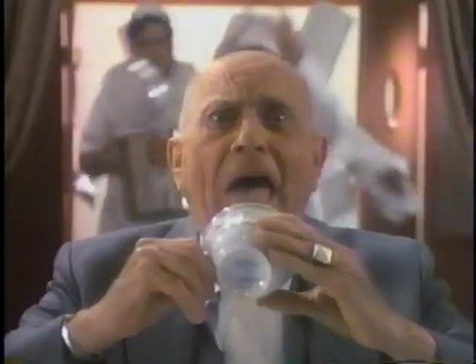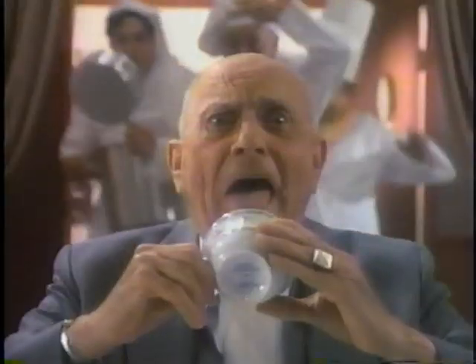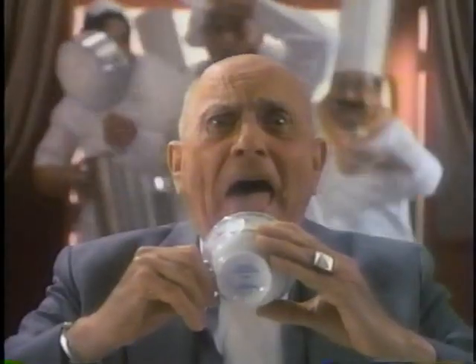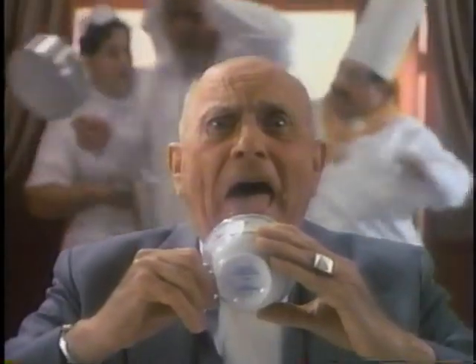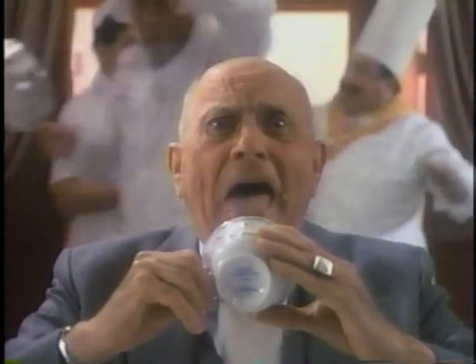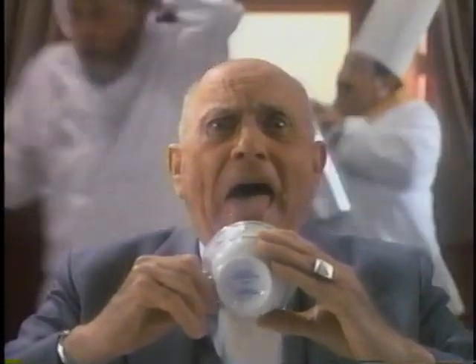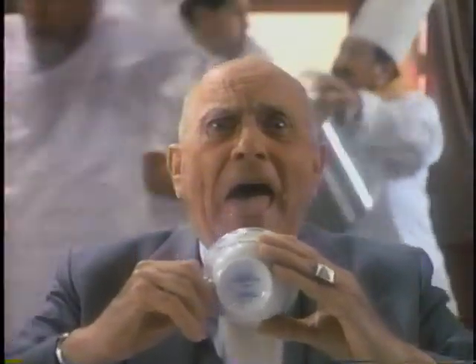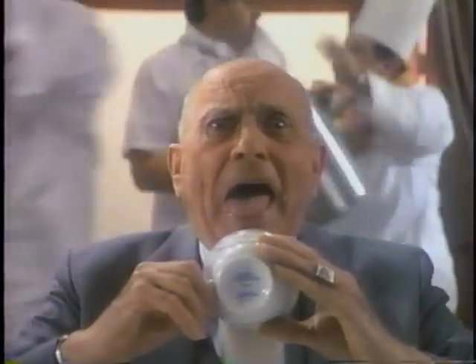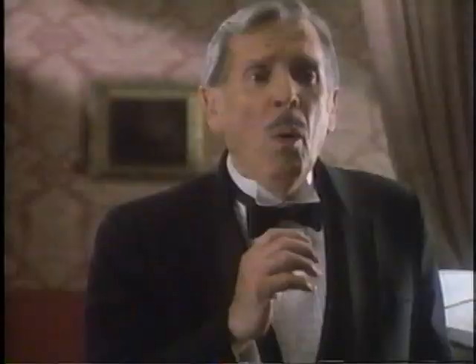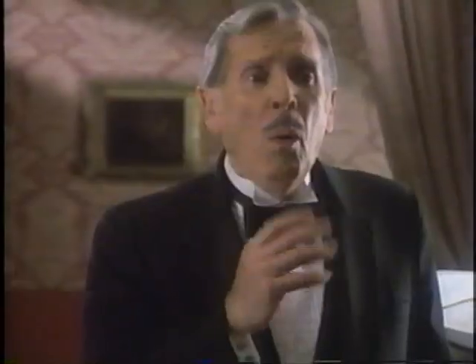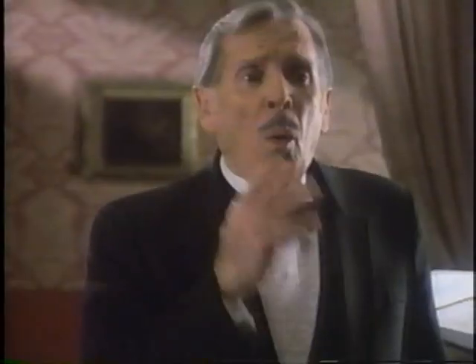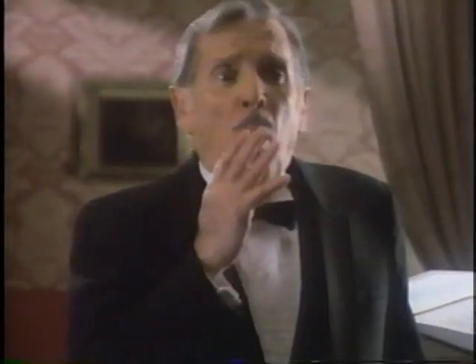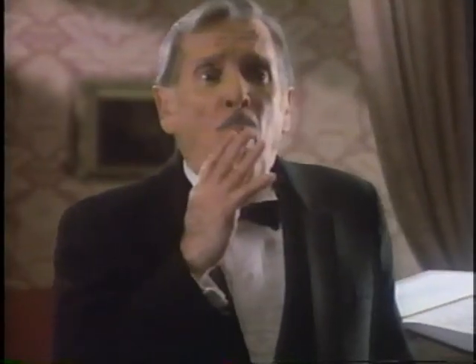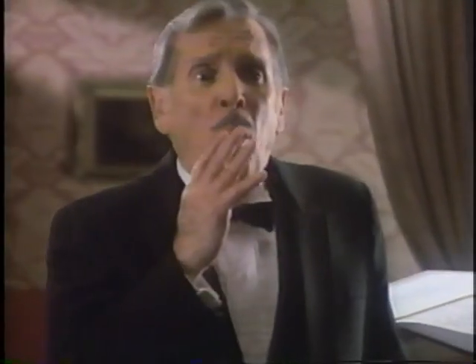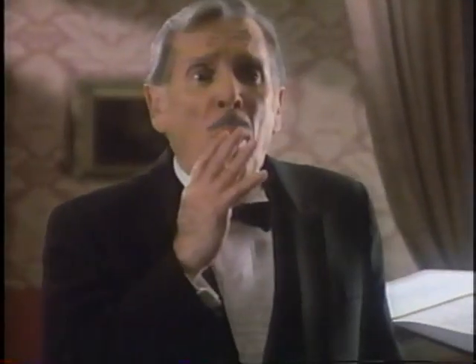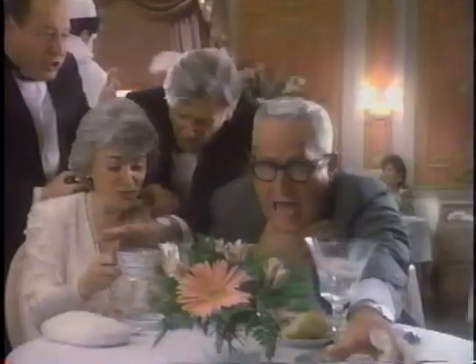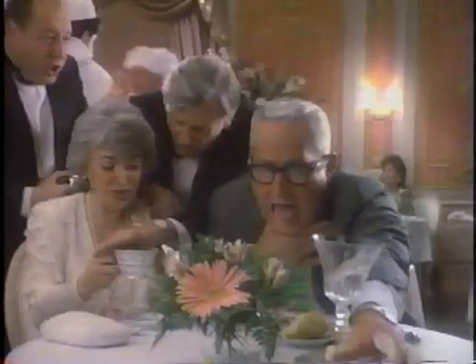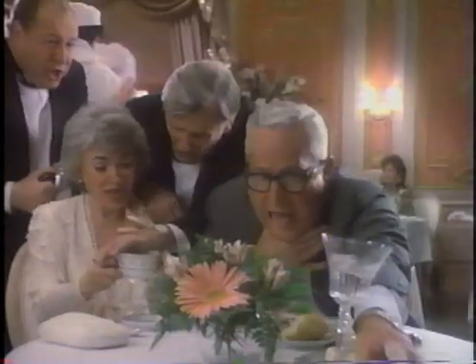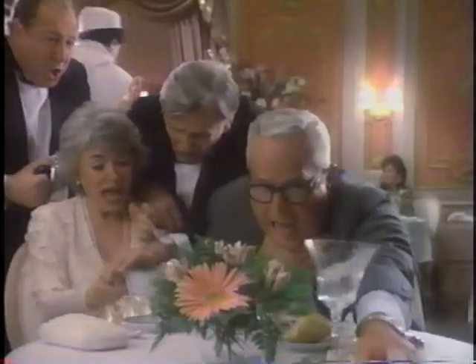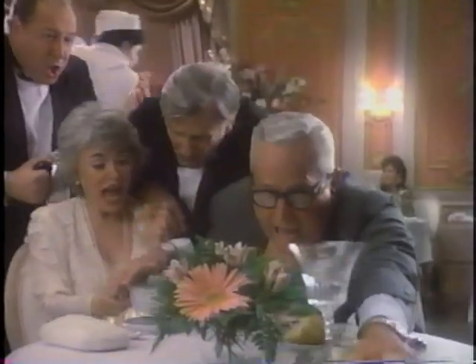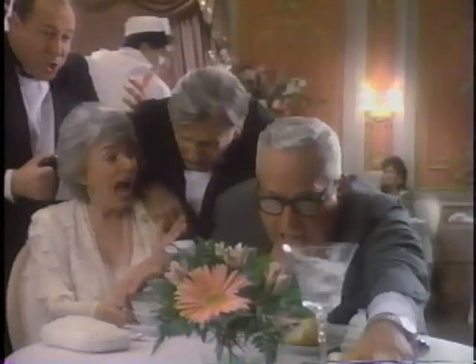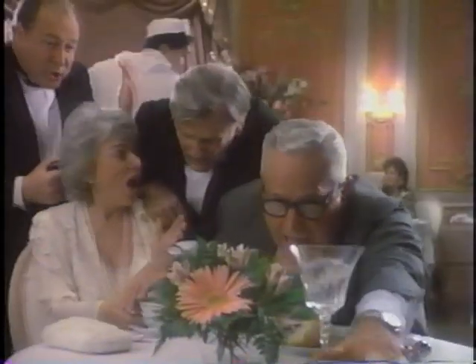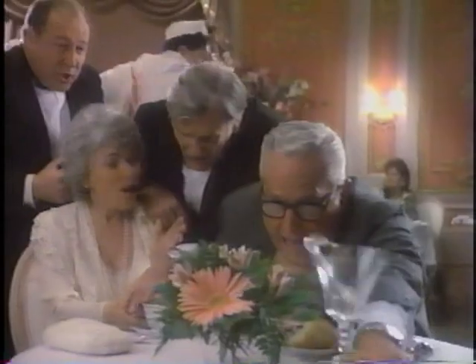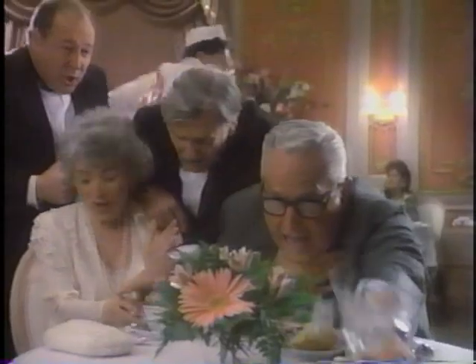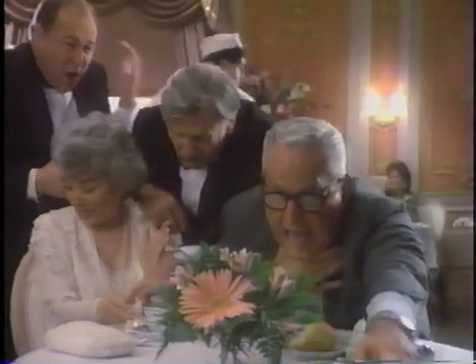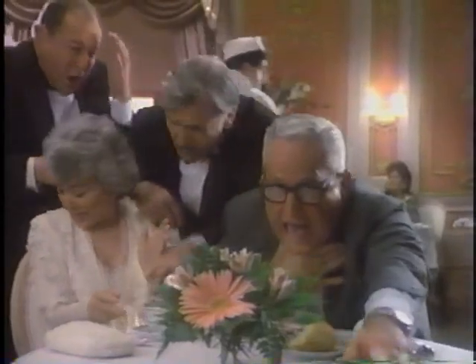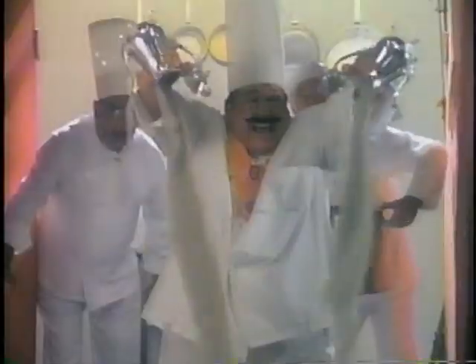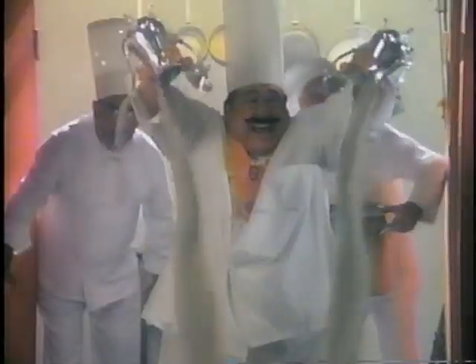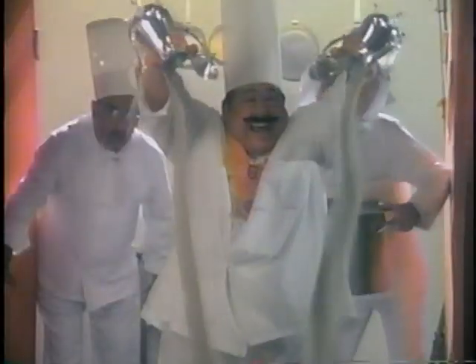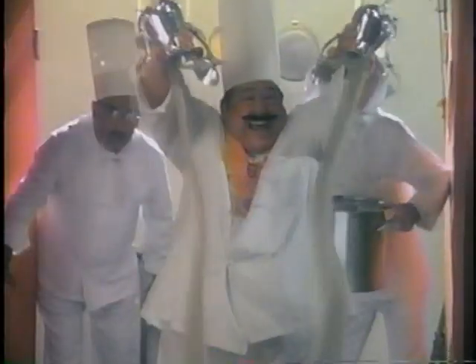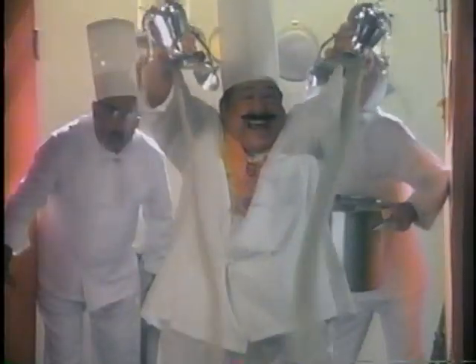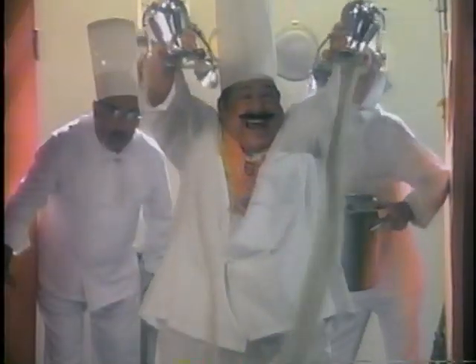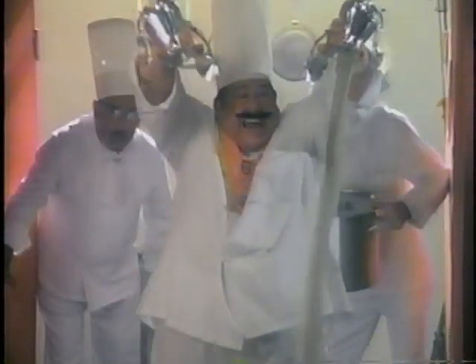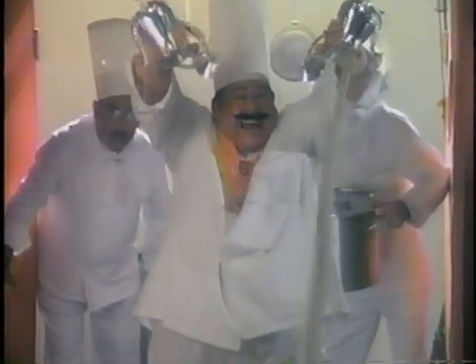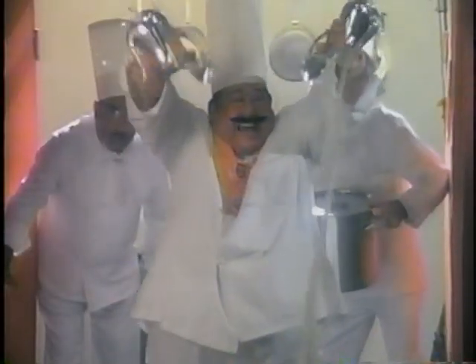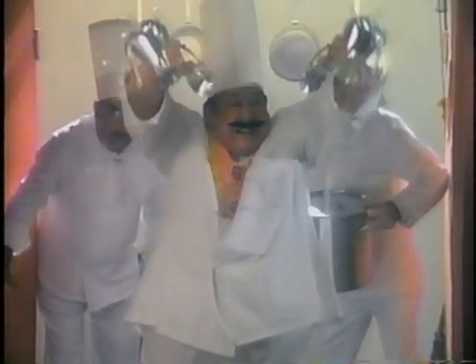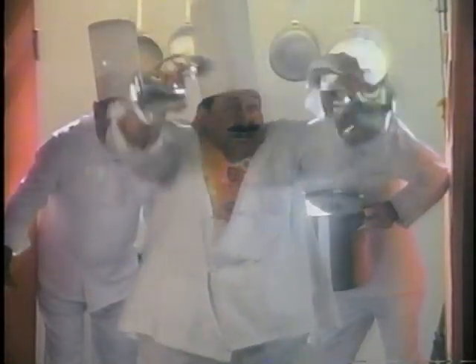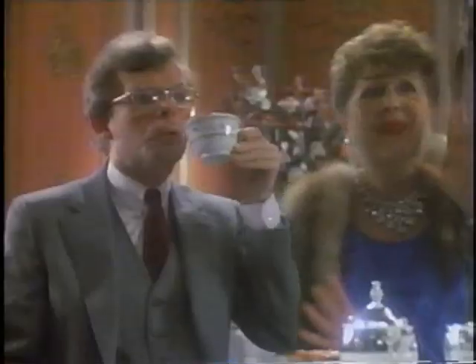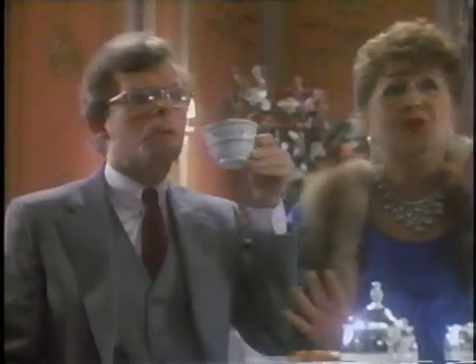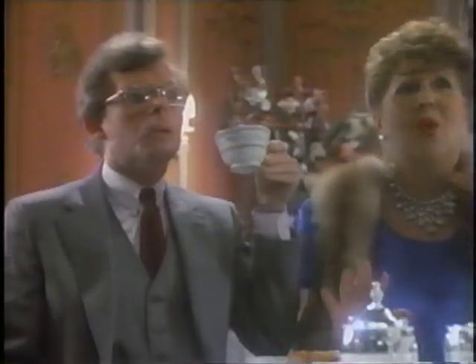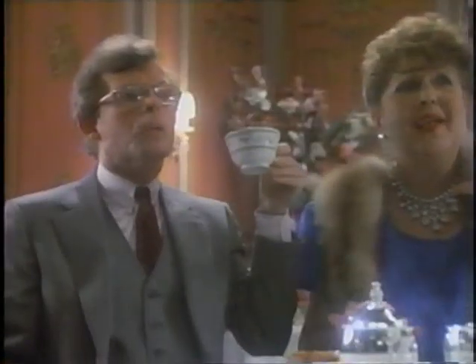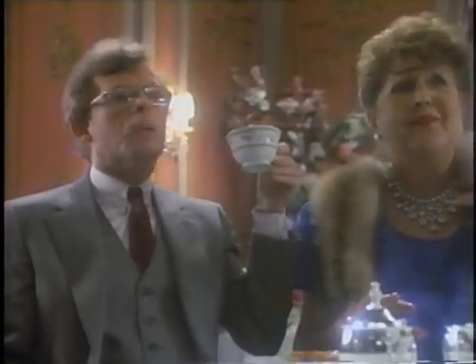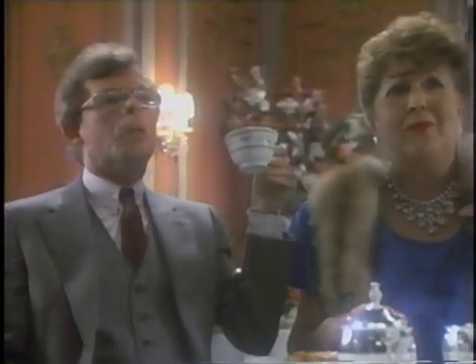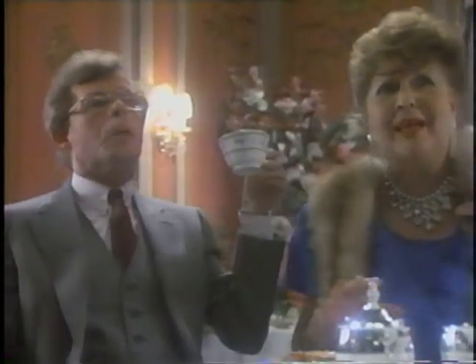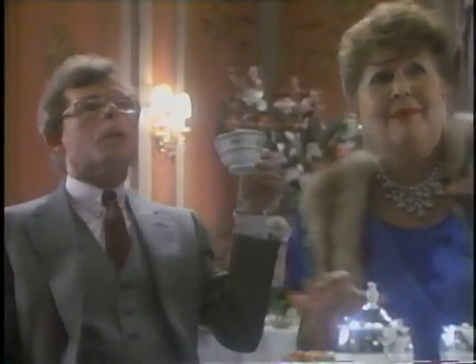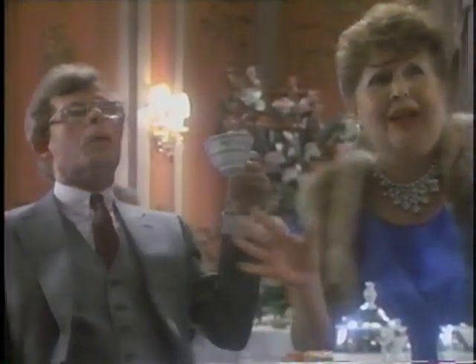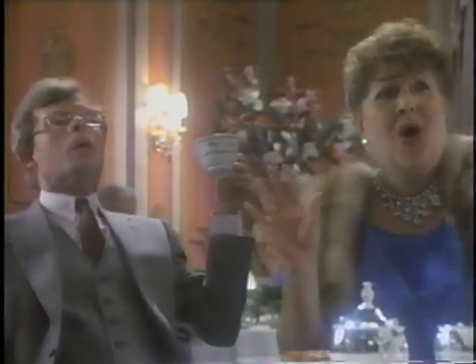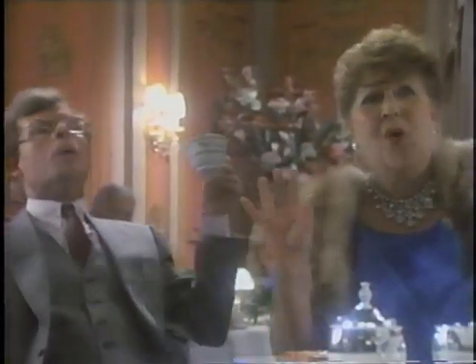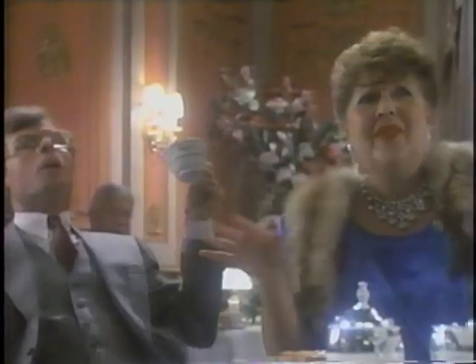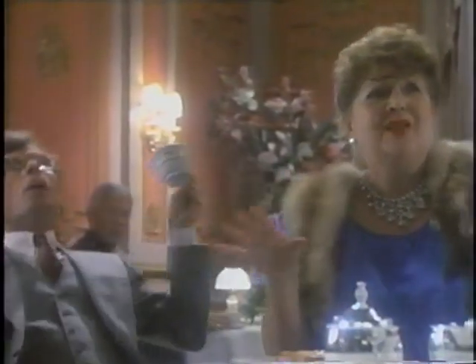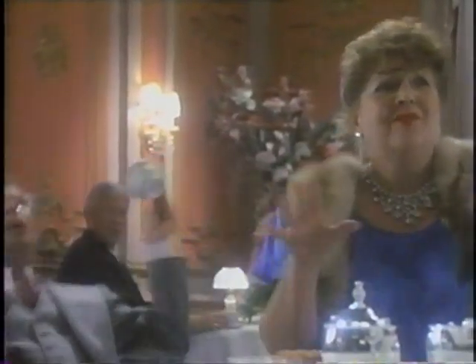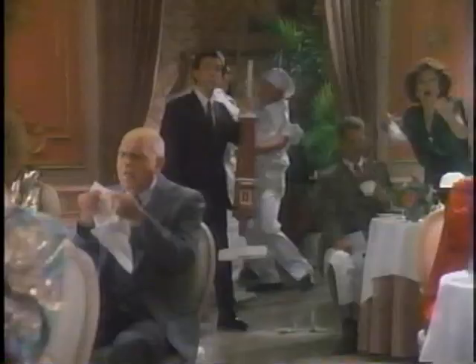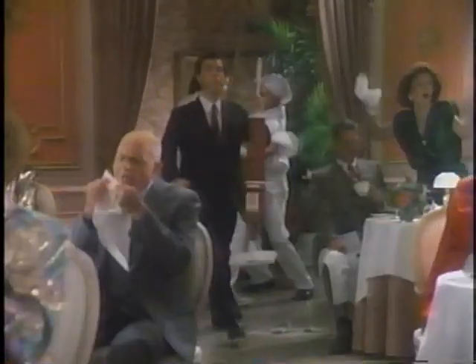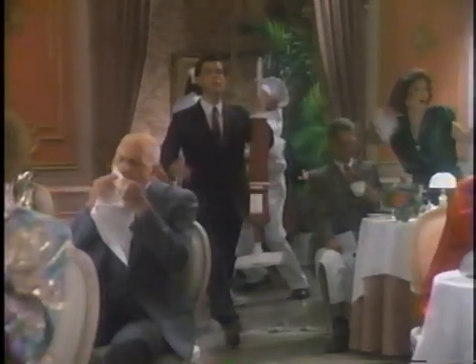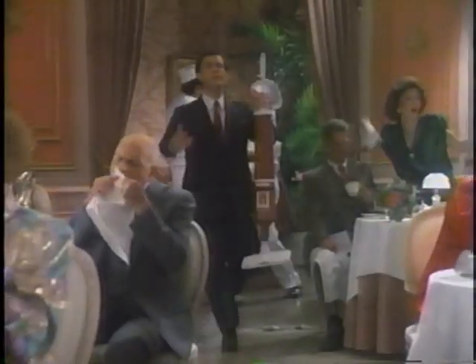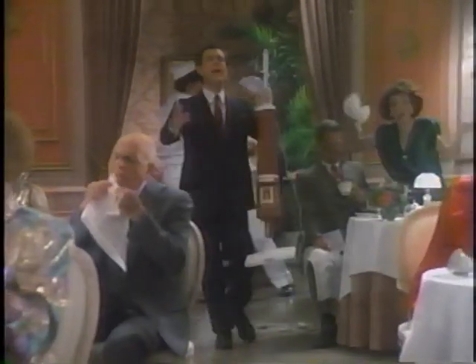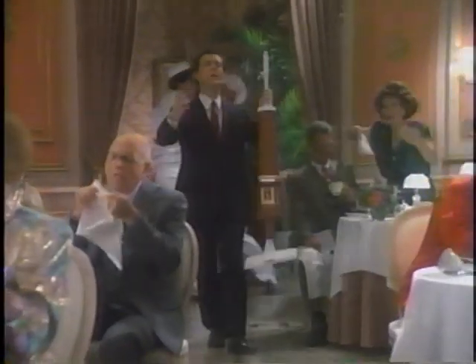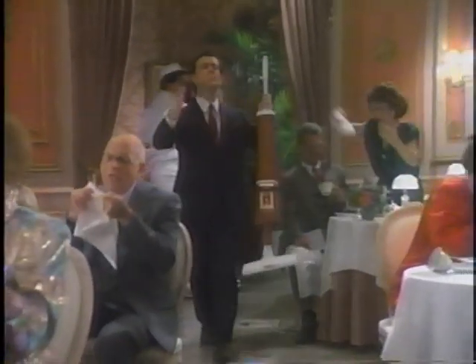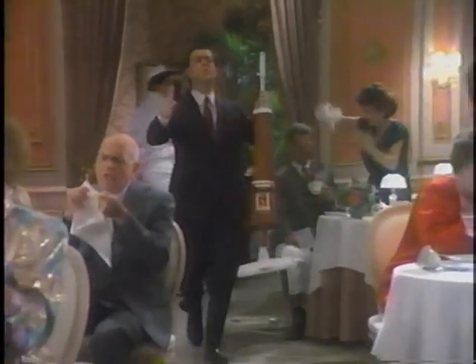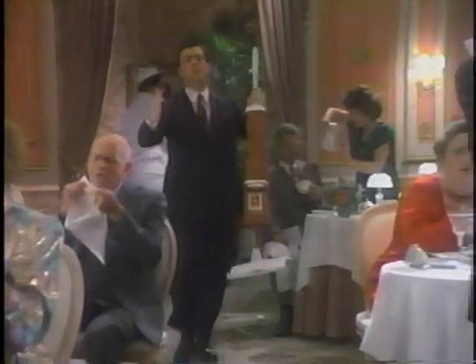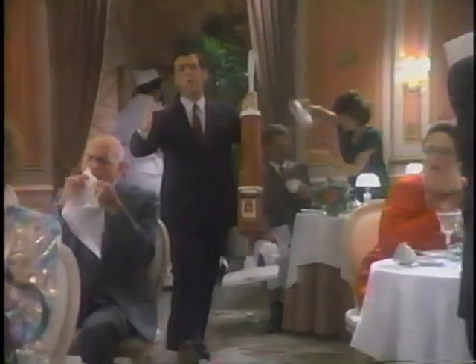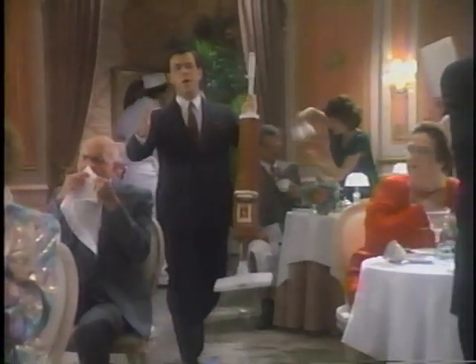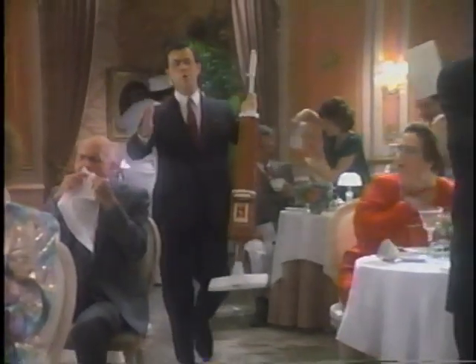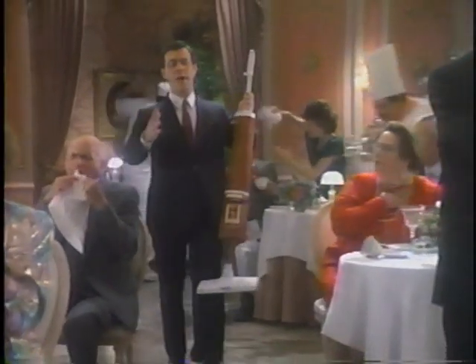Oh! Stop it! Stop it! Relax, Monsieur Andre.